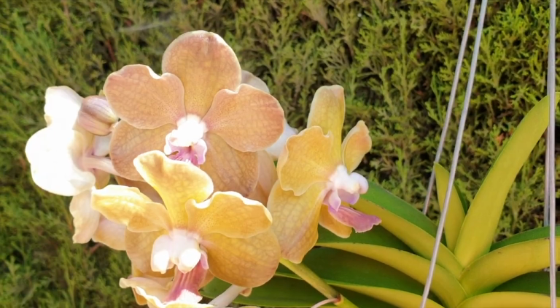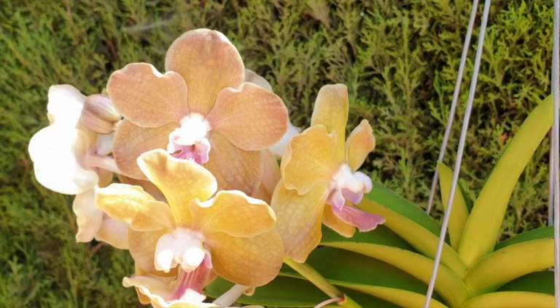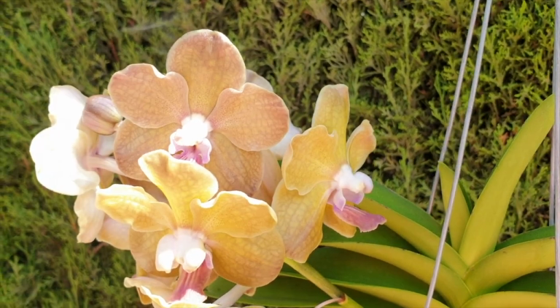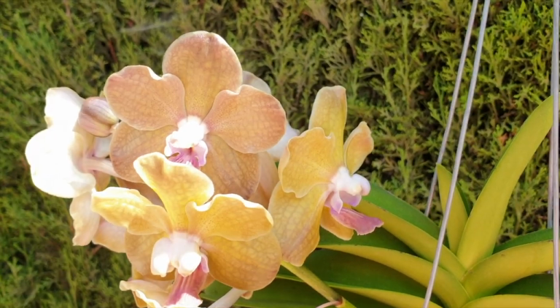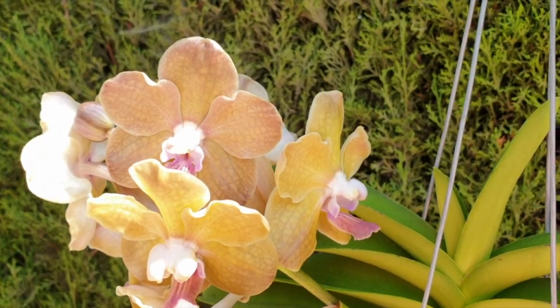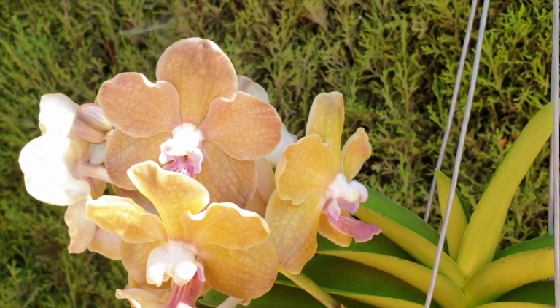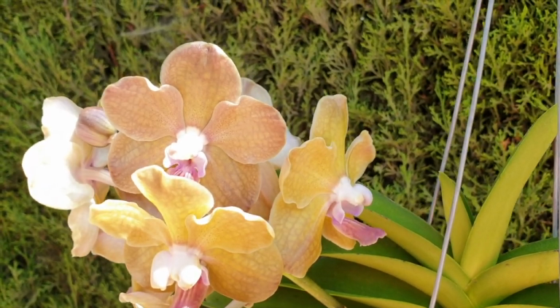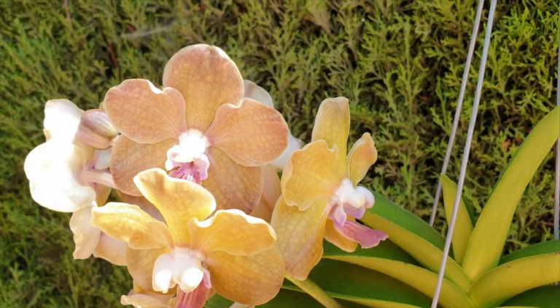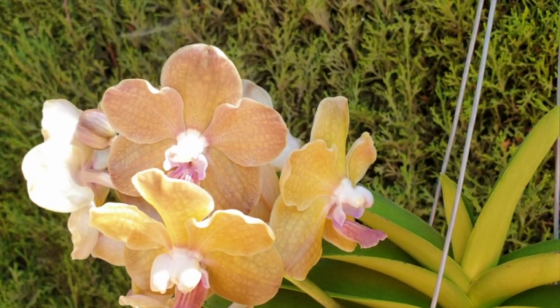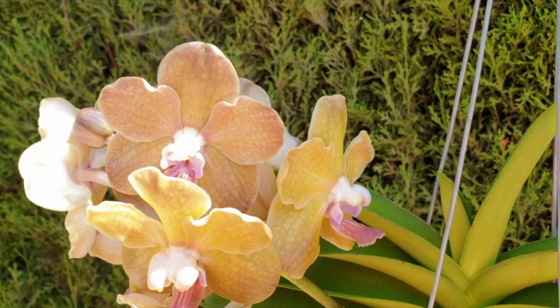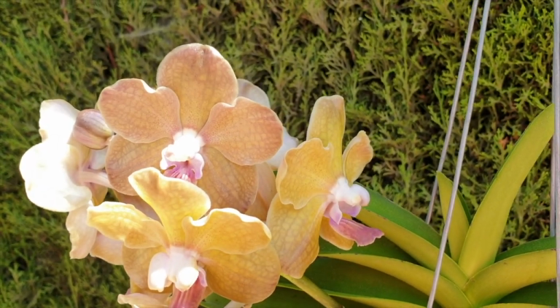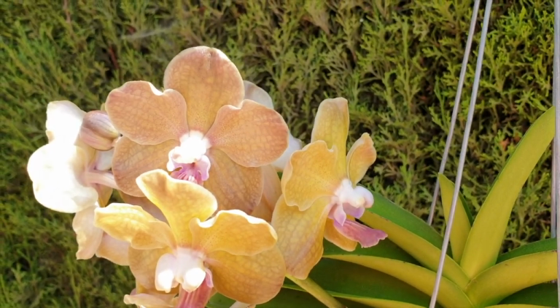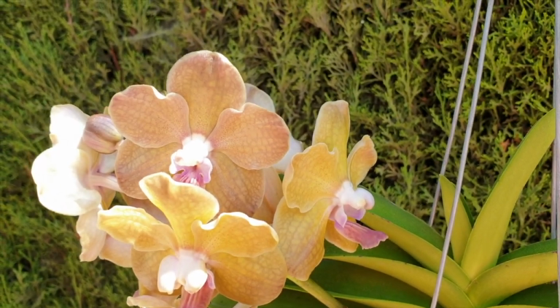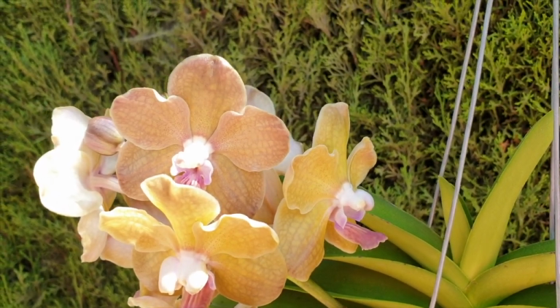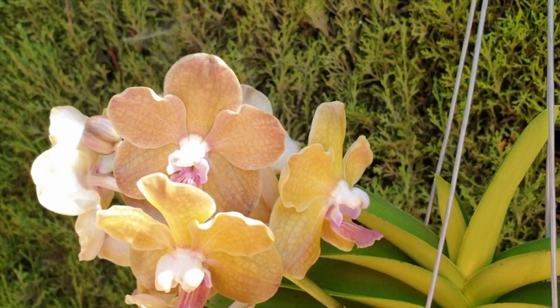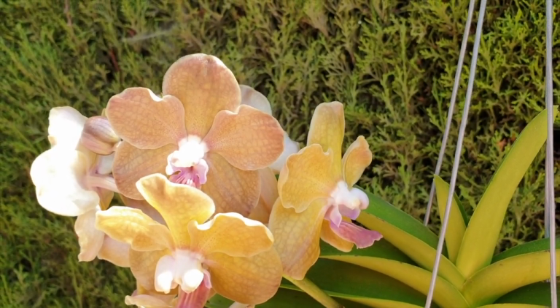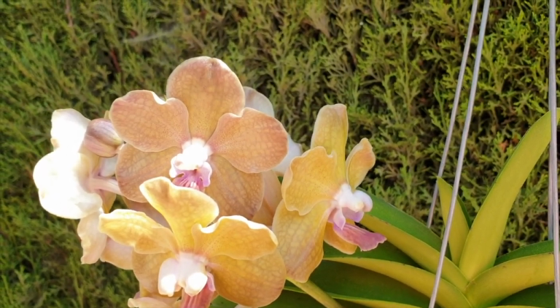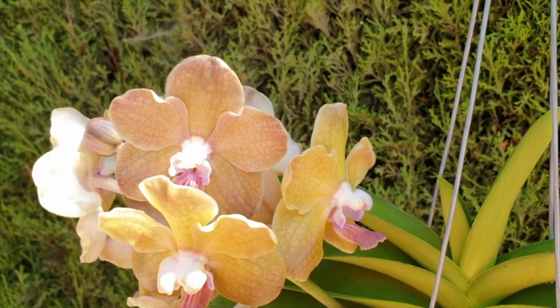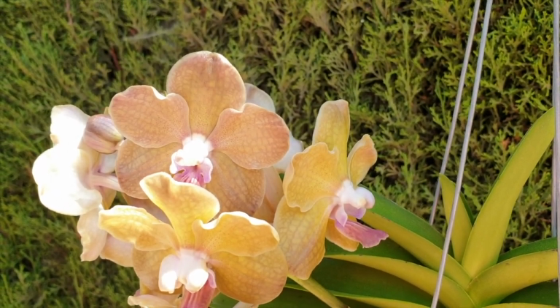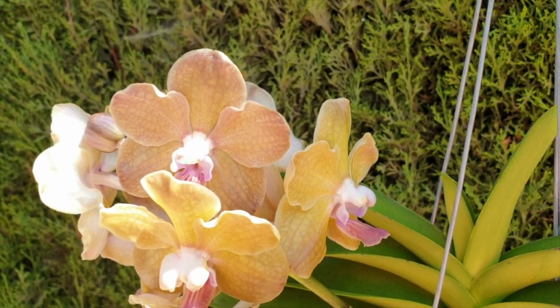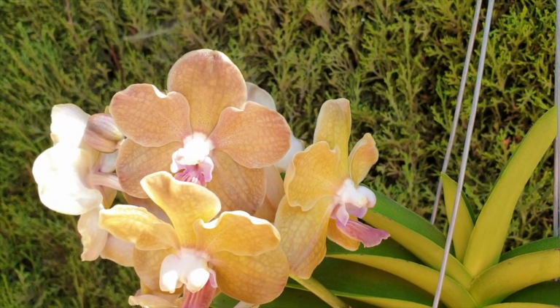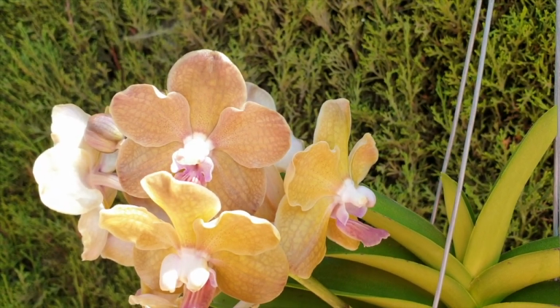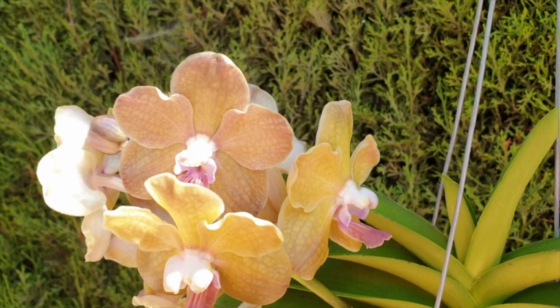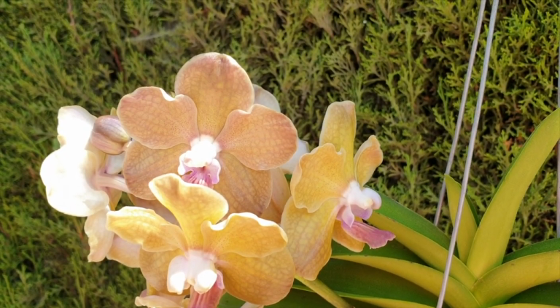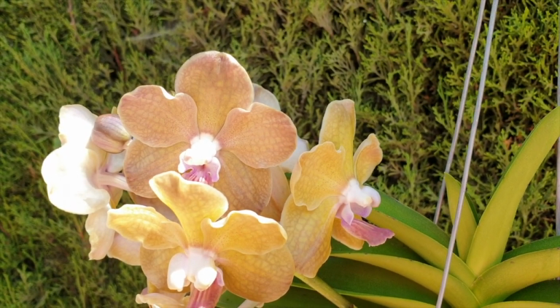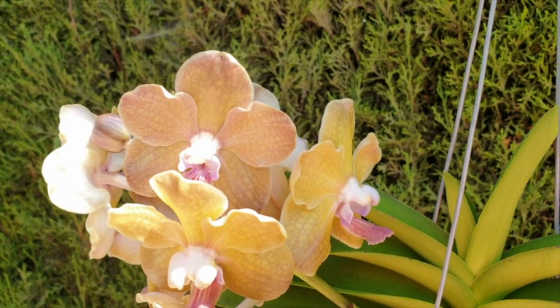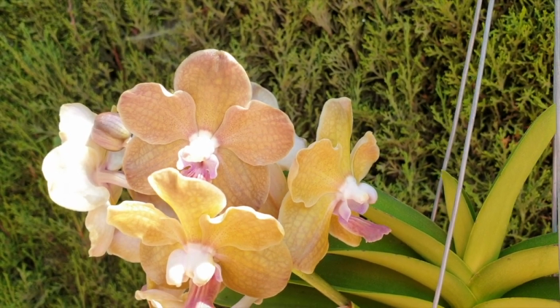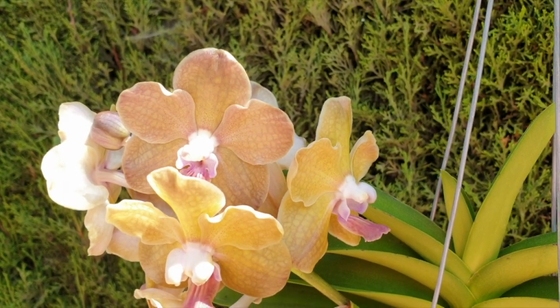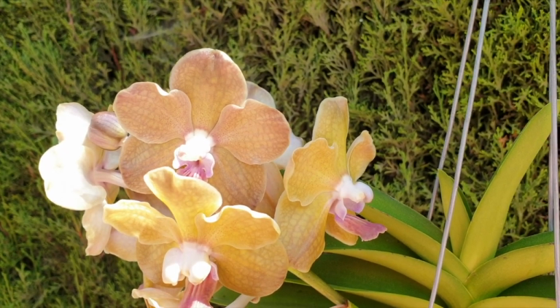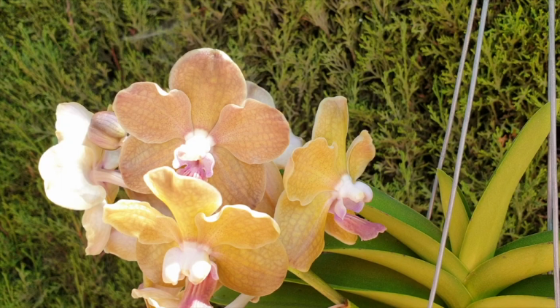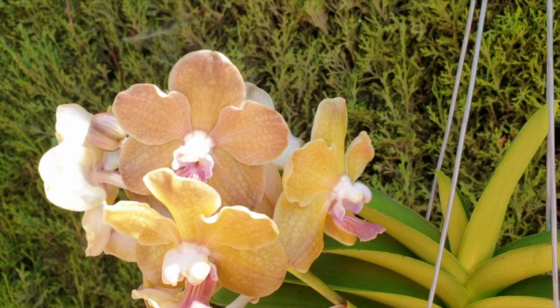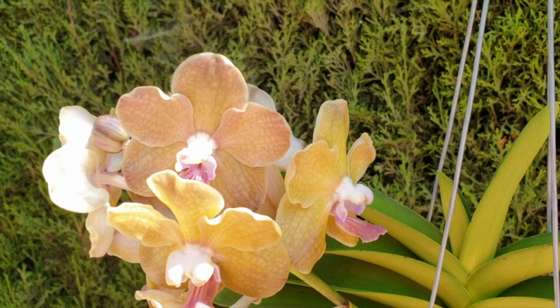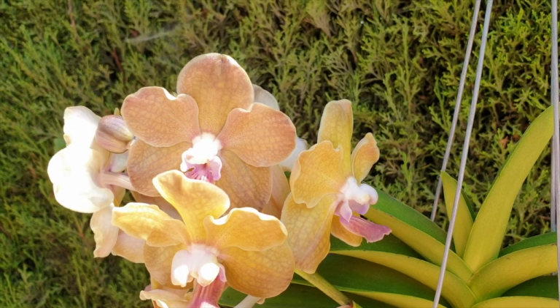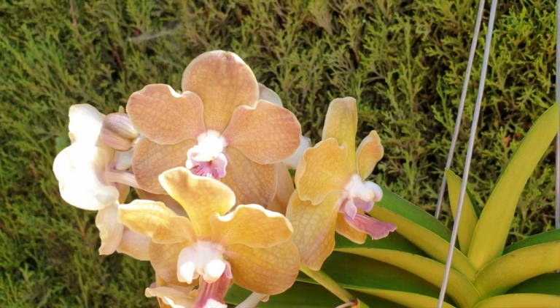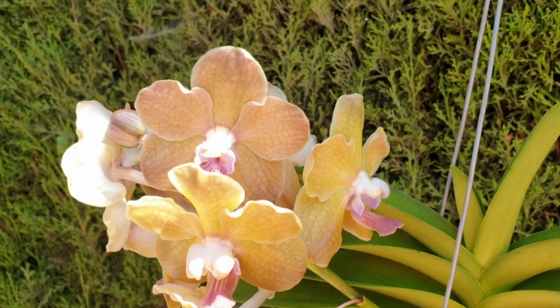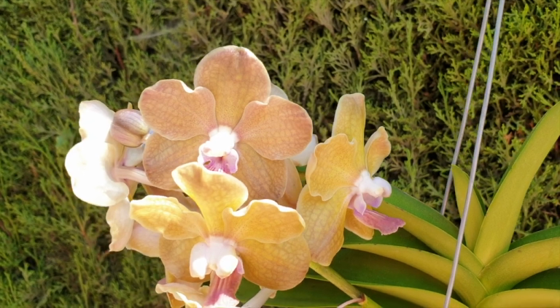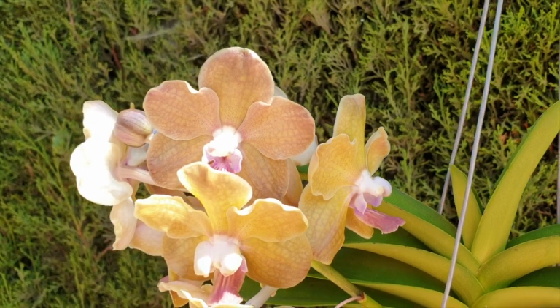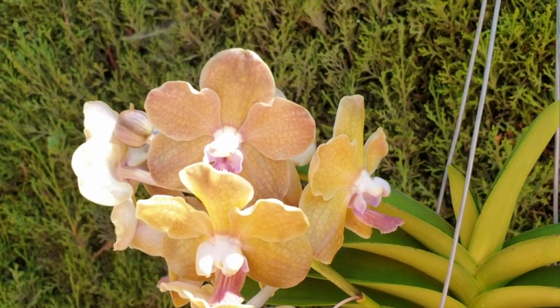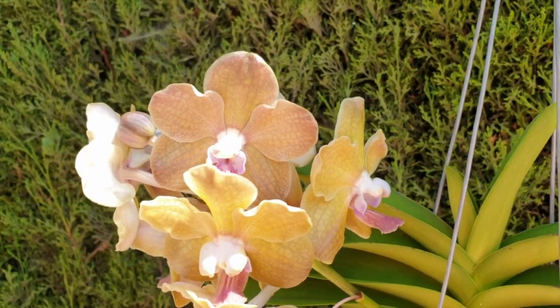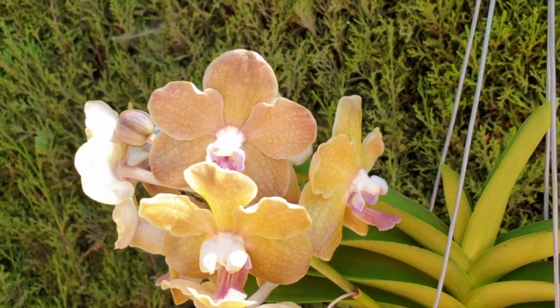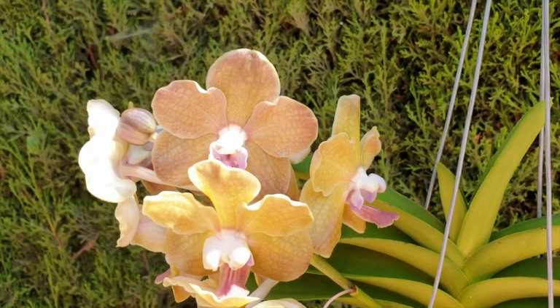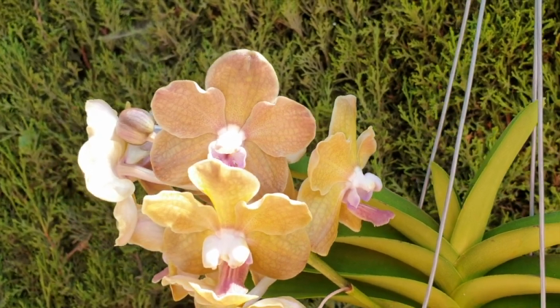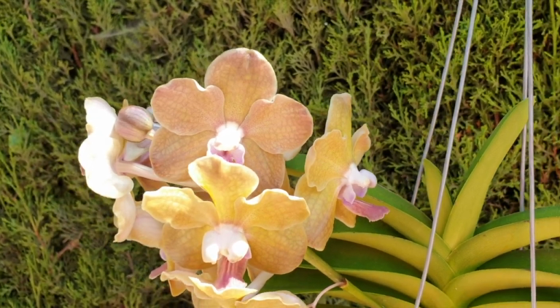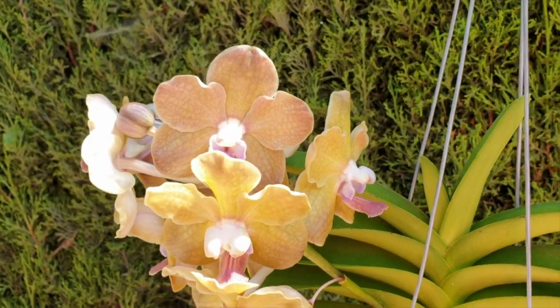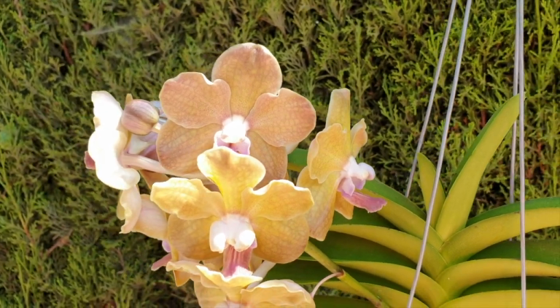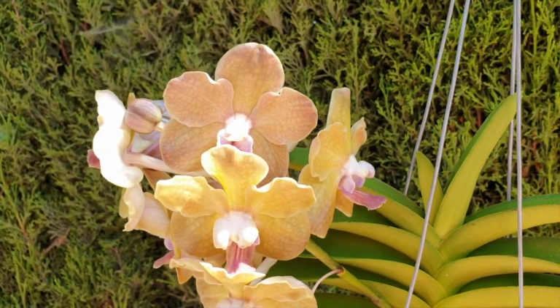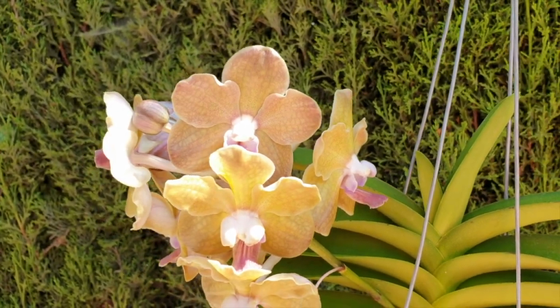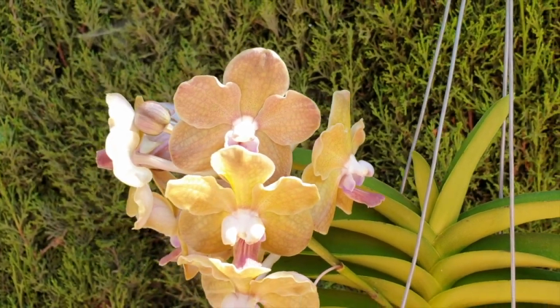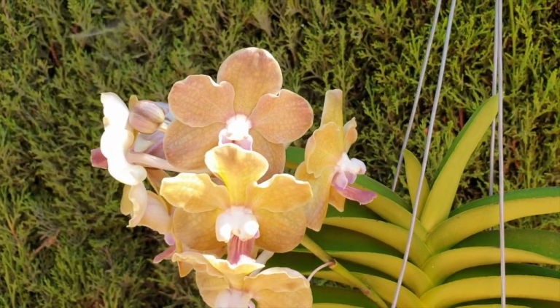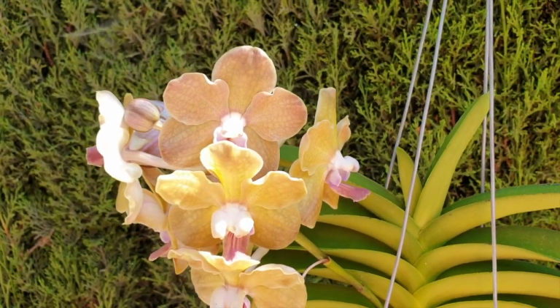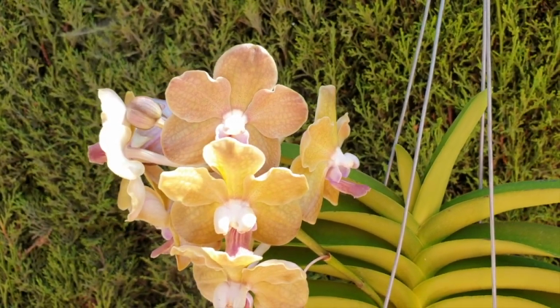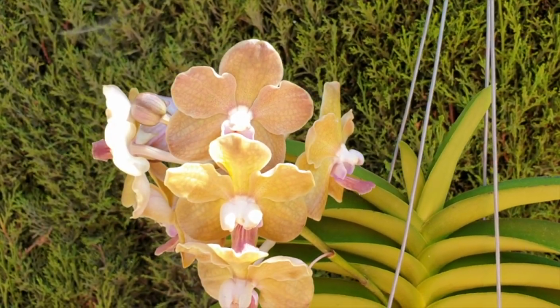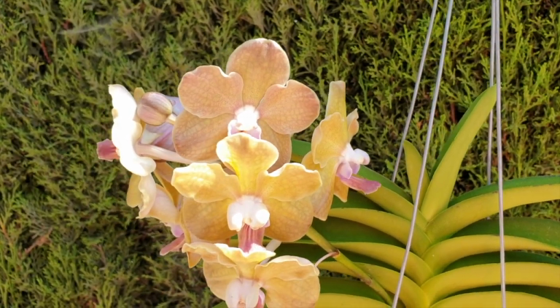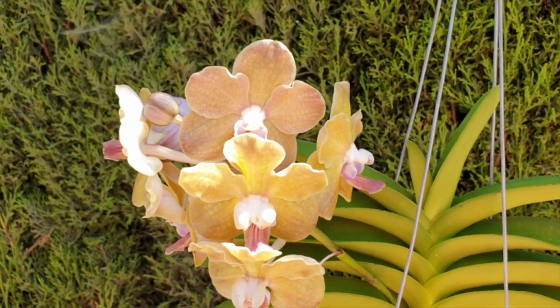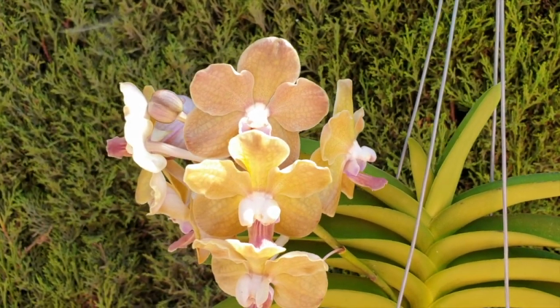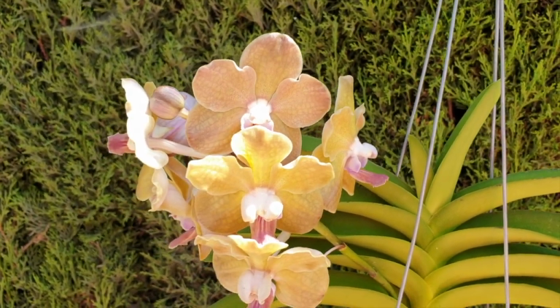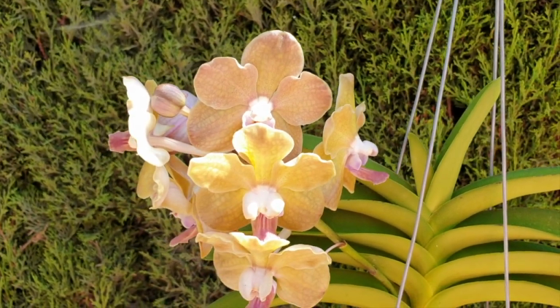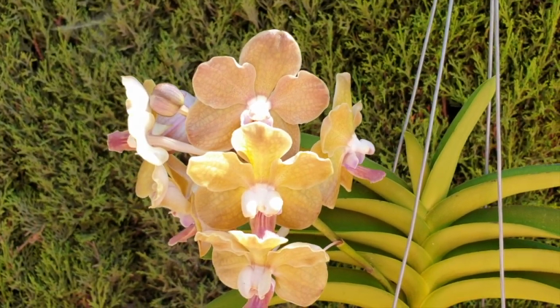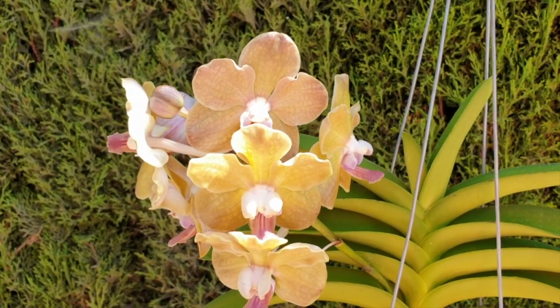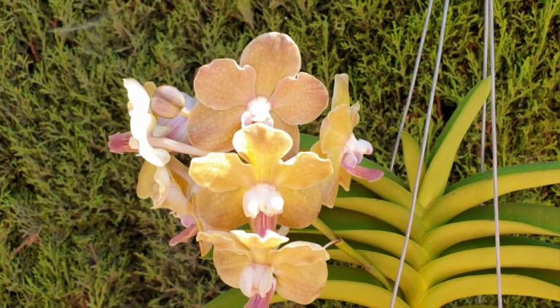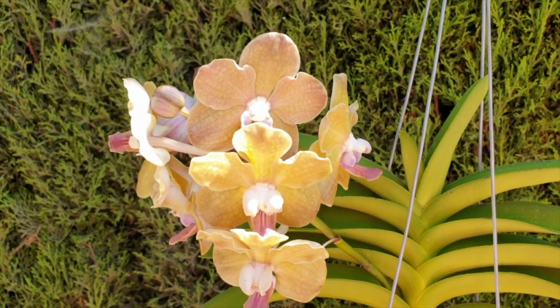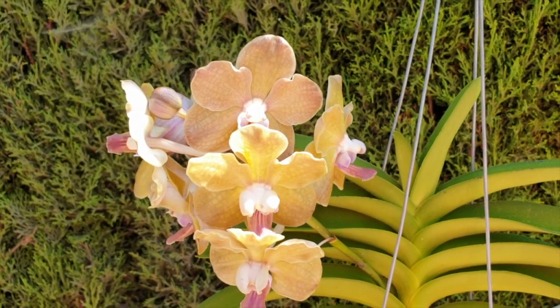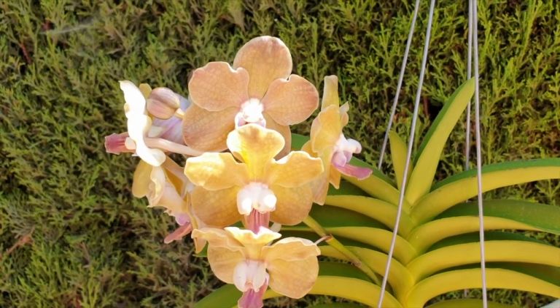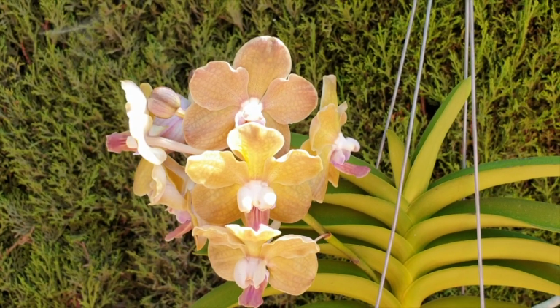It could be me that's confused and colorblind. But whatever she is, she is very, very pretty. I just don't think she's a Tessalata black.